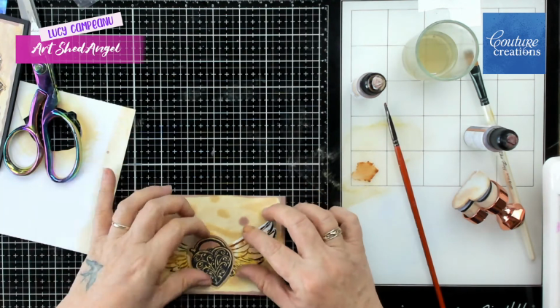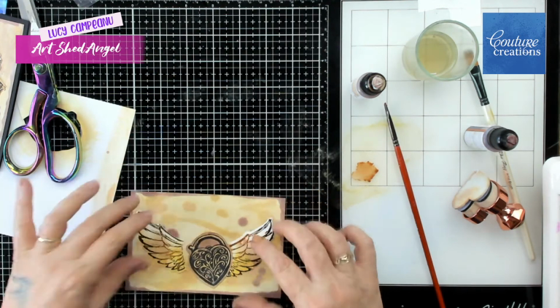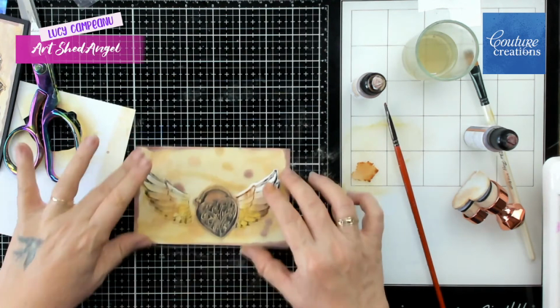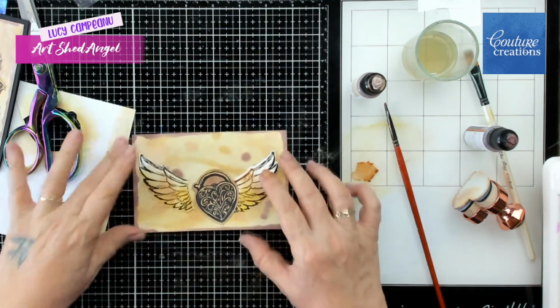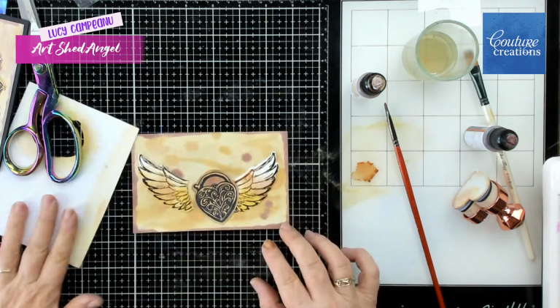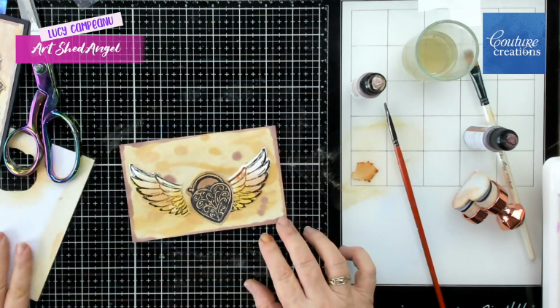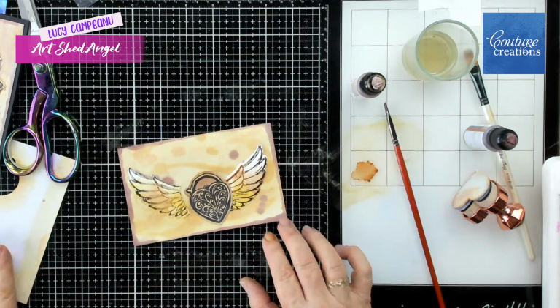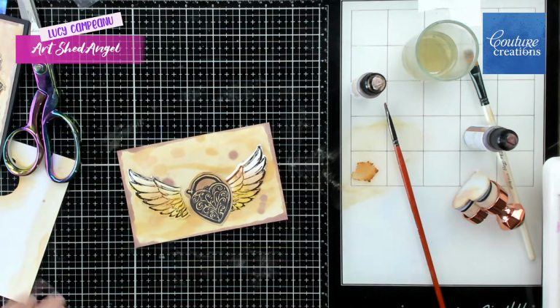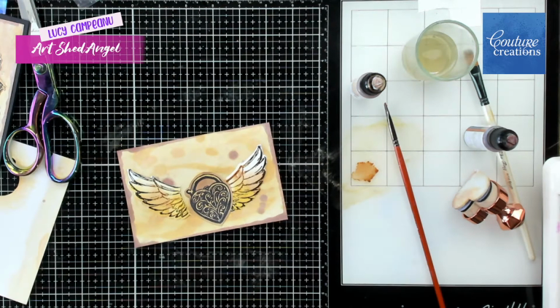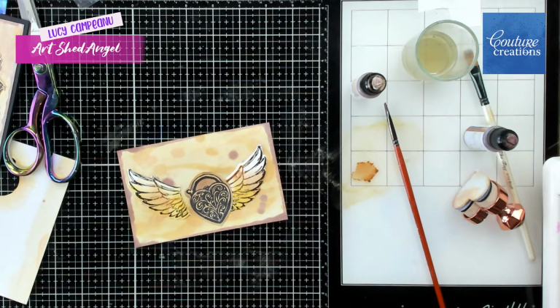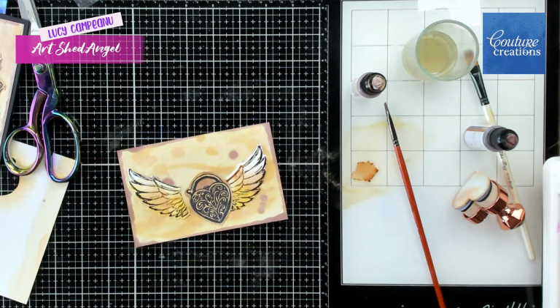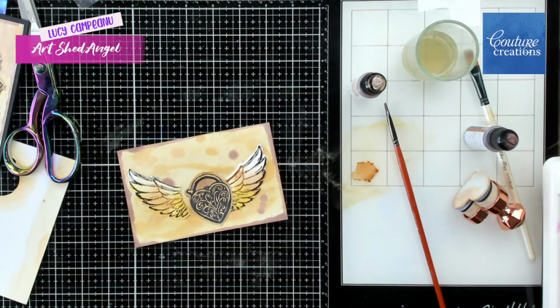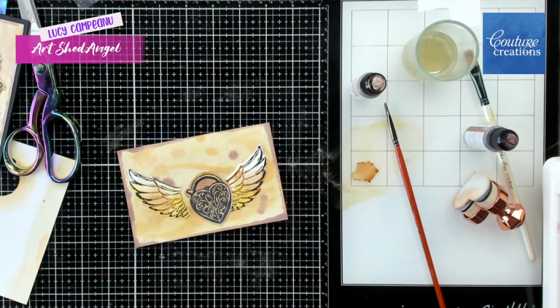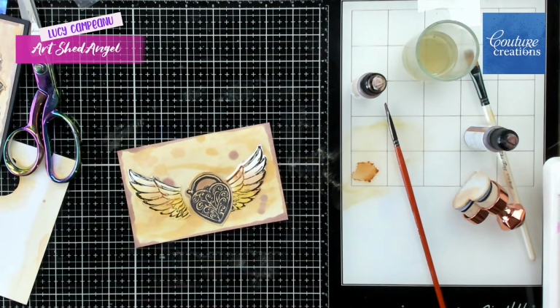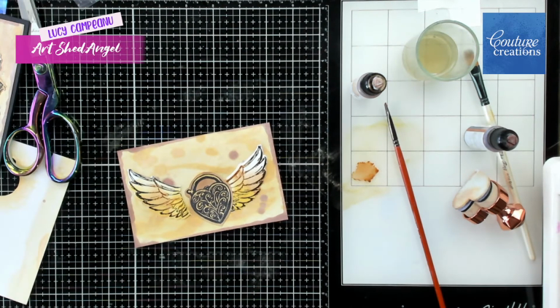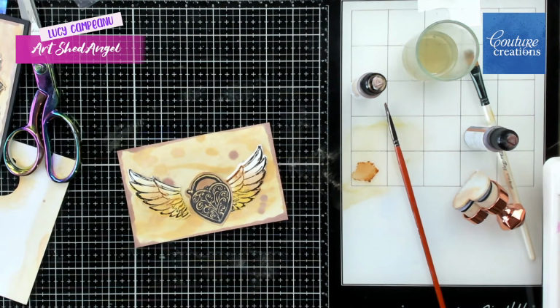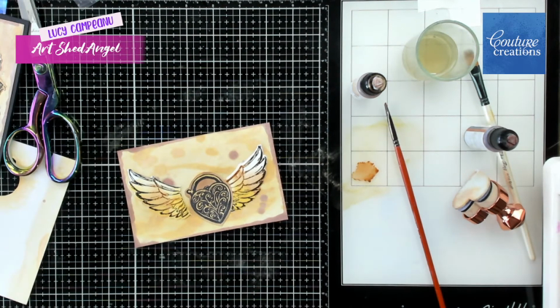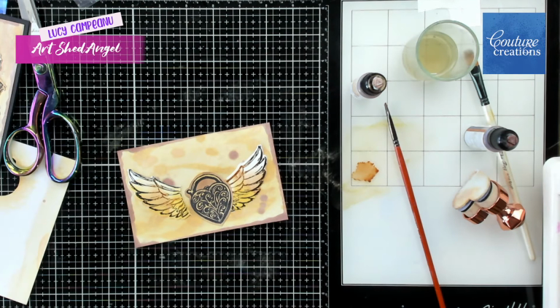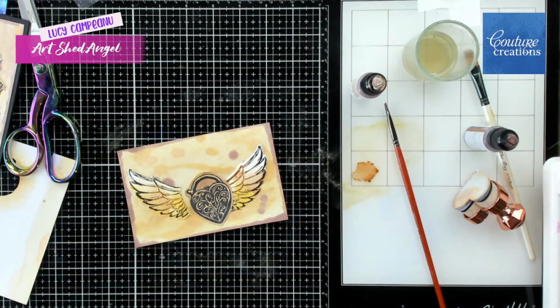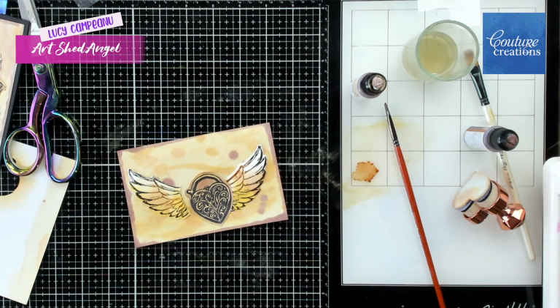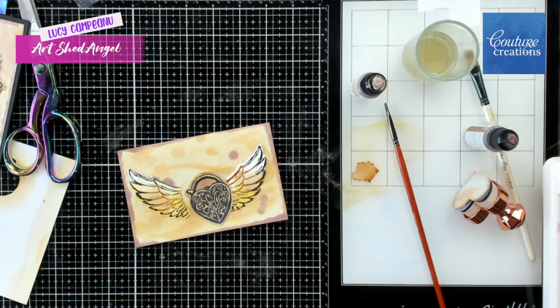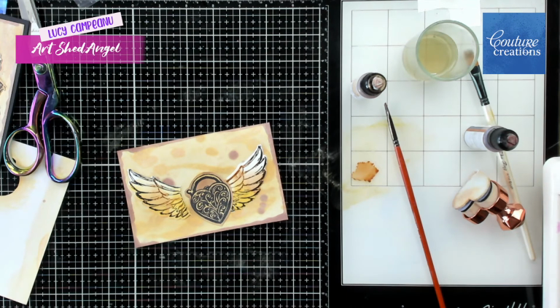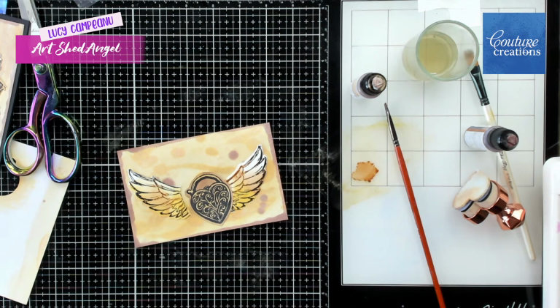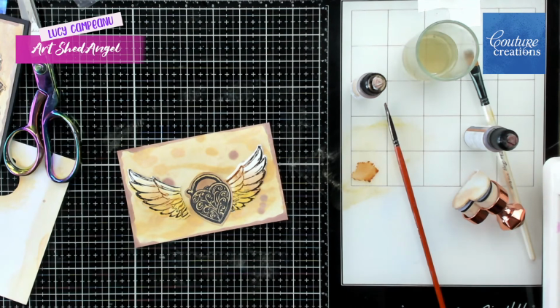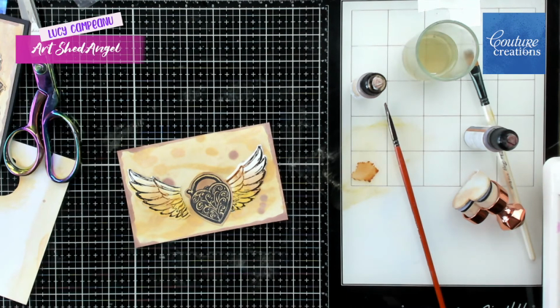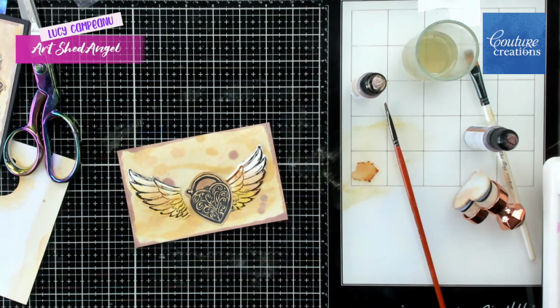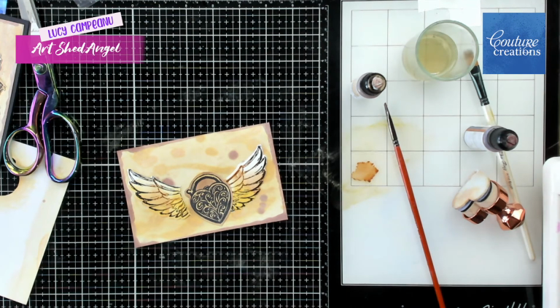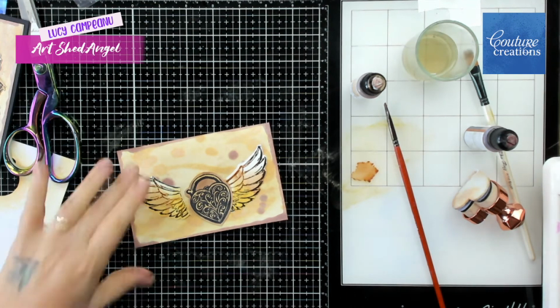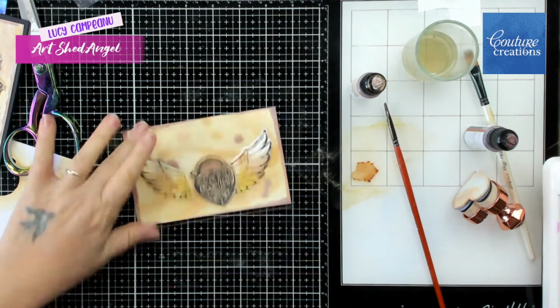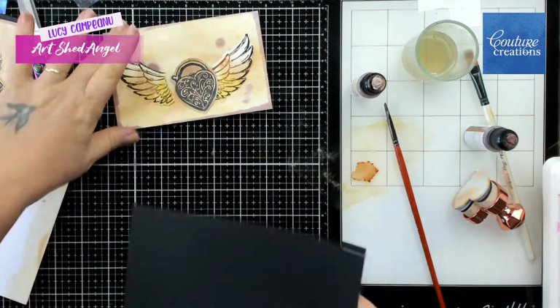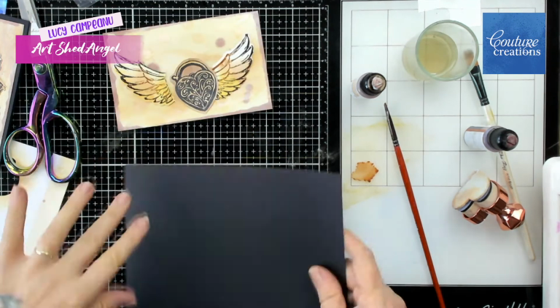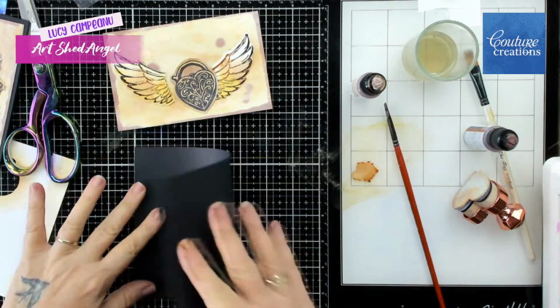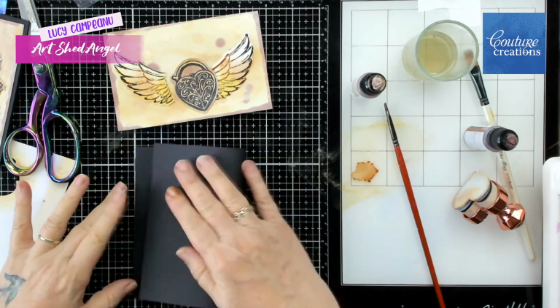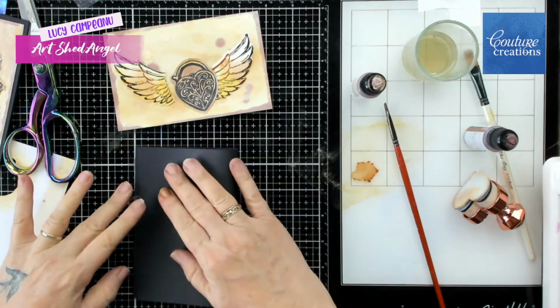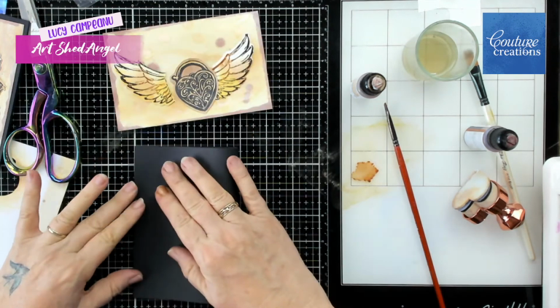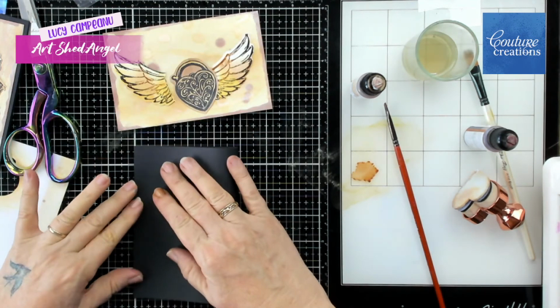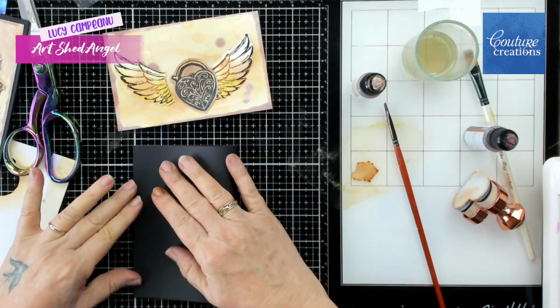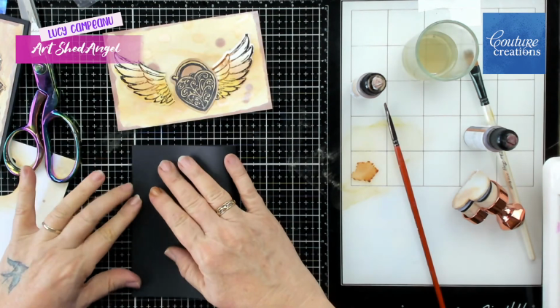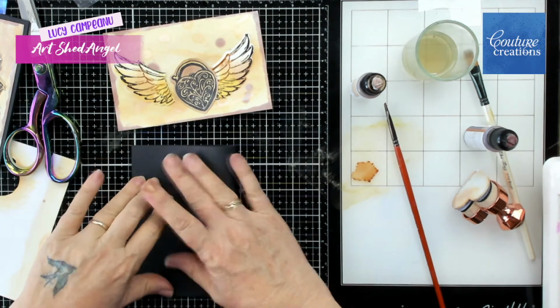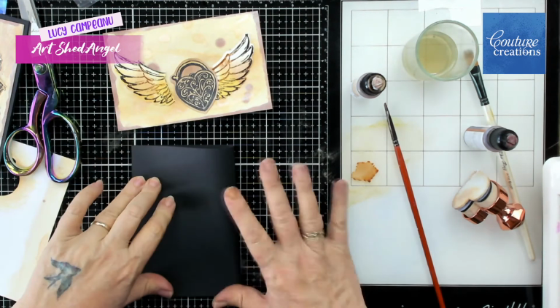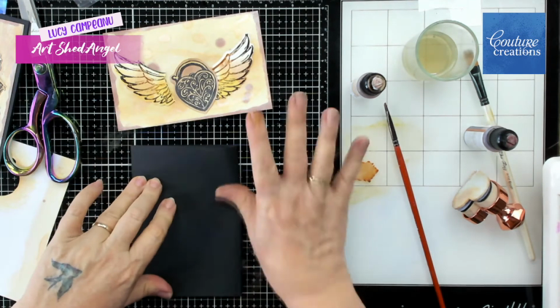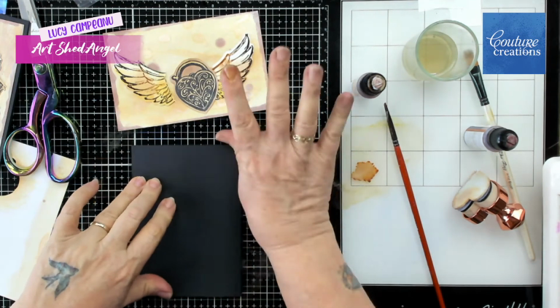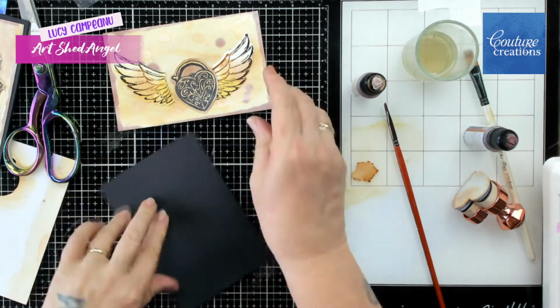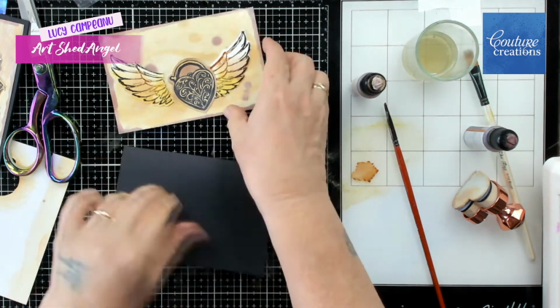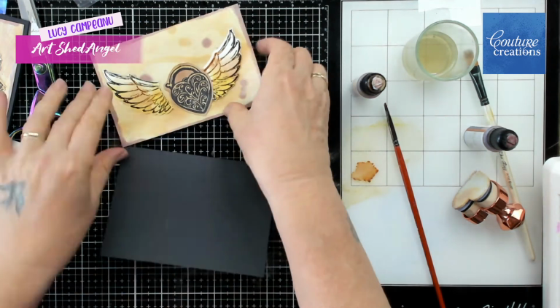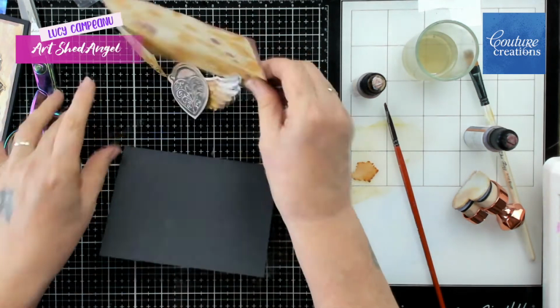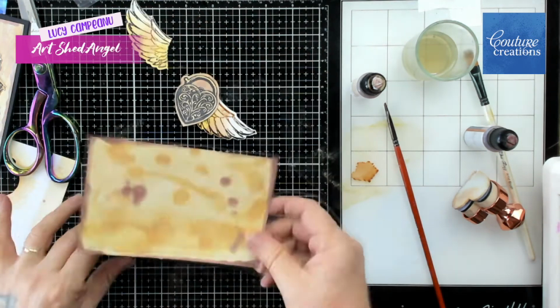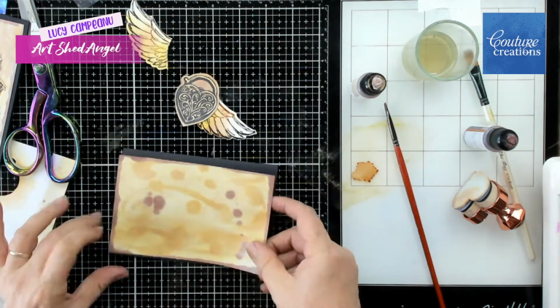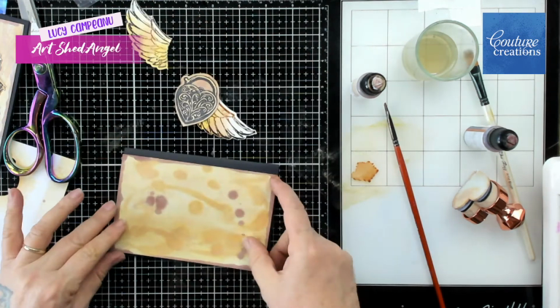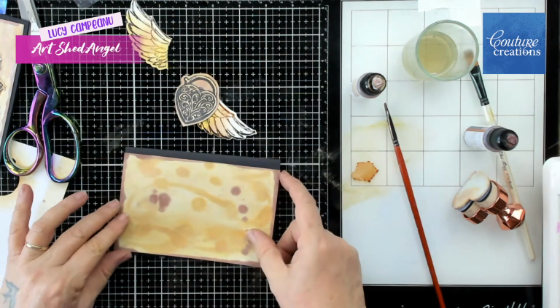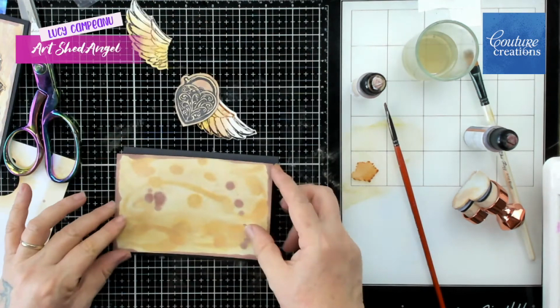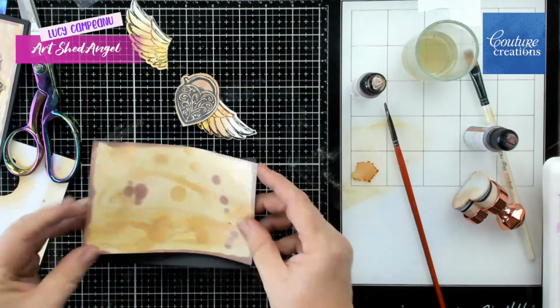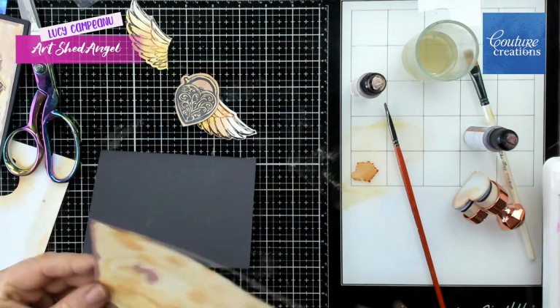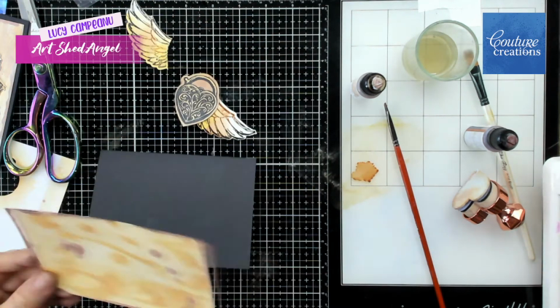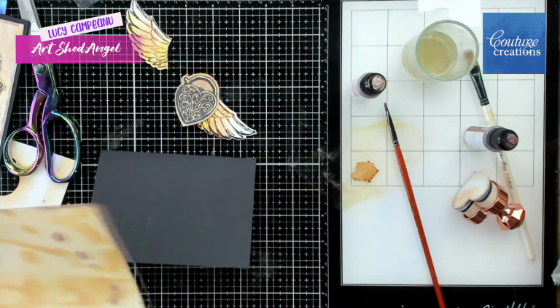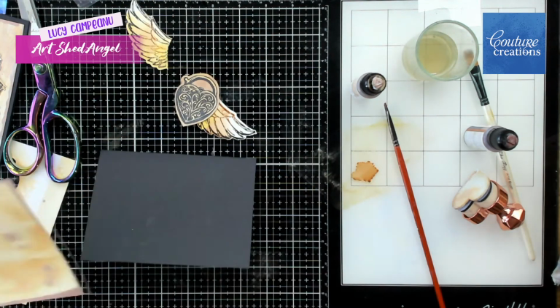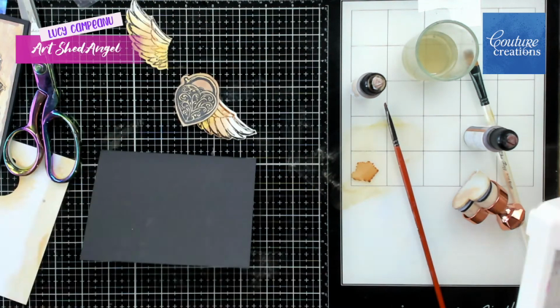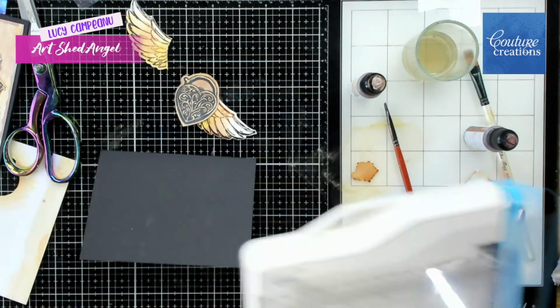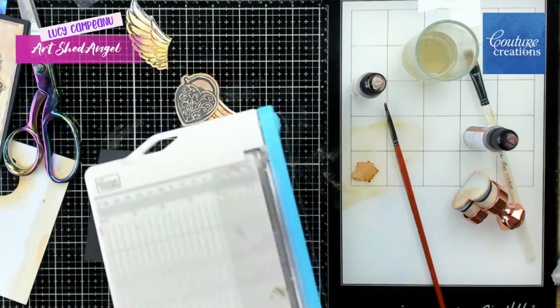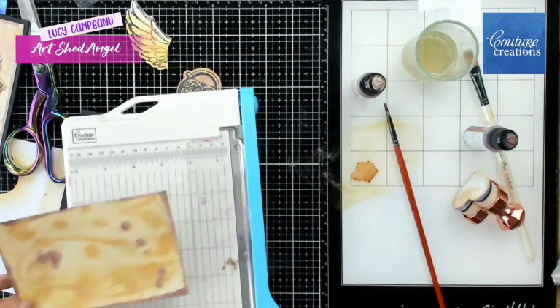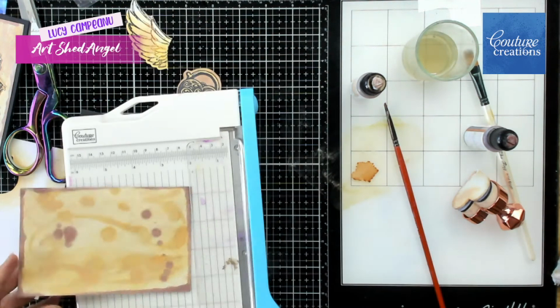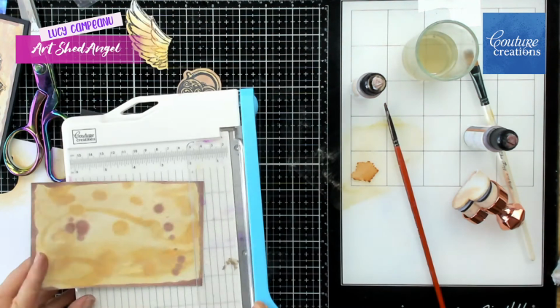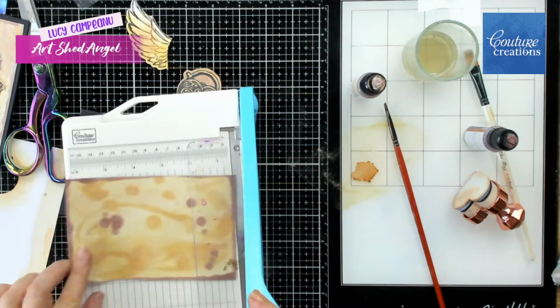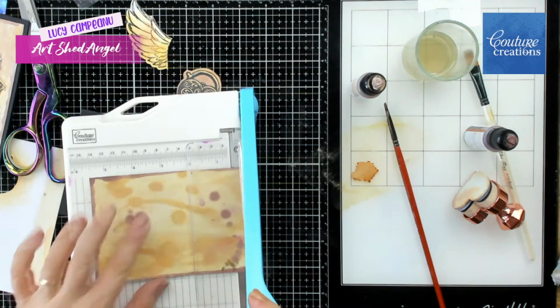So then I'm just arranging the wings and I'll be gluing this all together and it ends up with a lovely card.